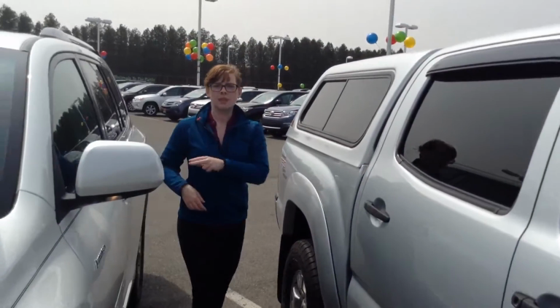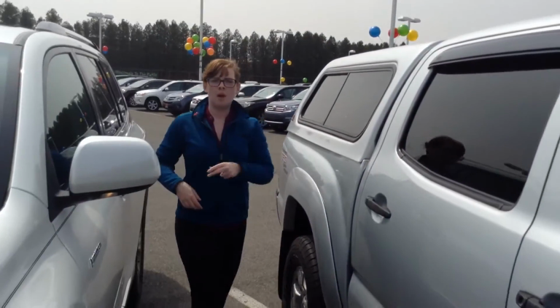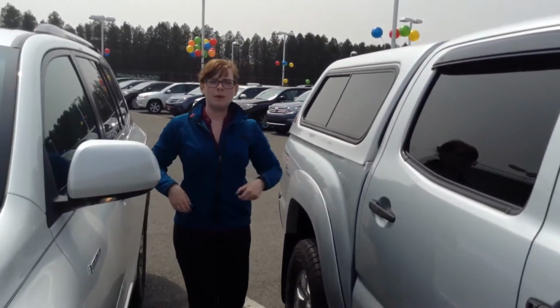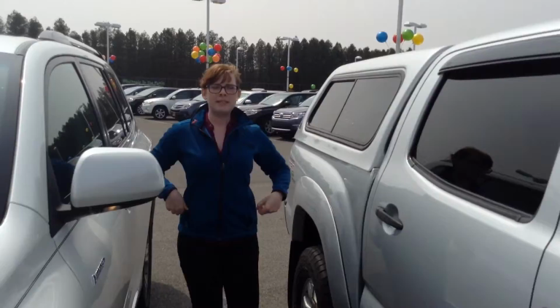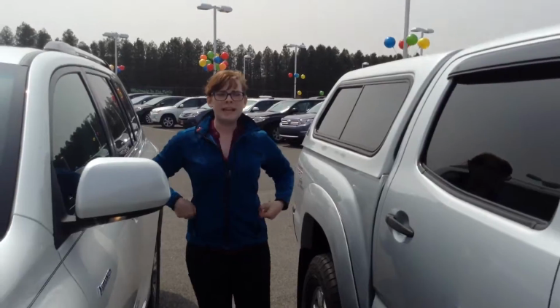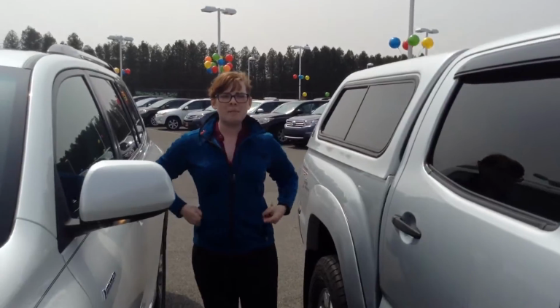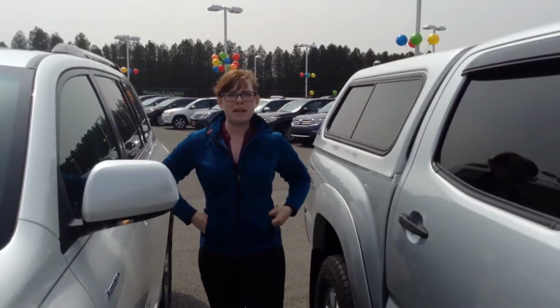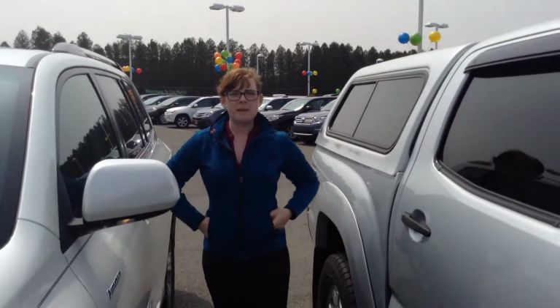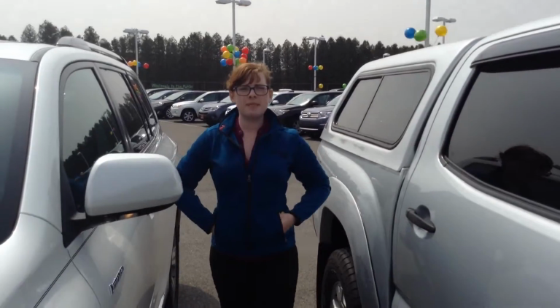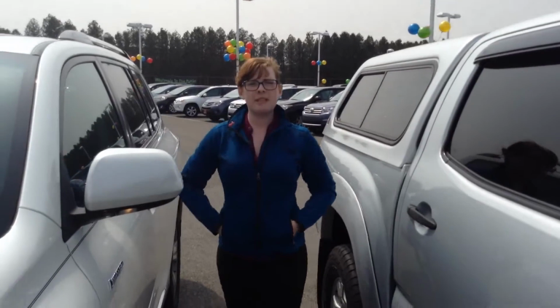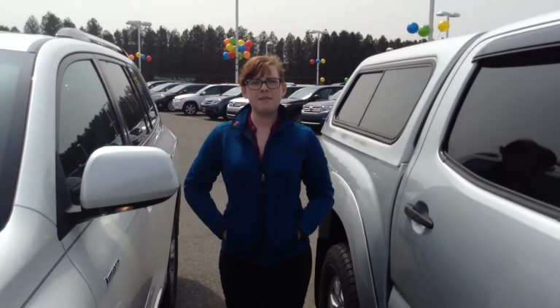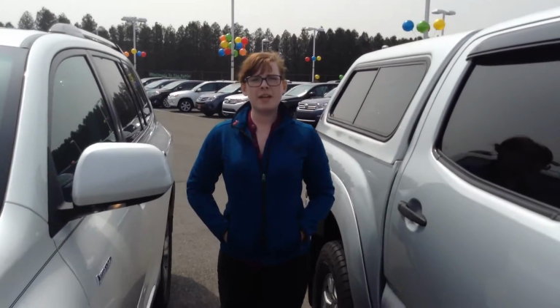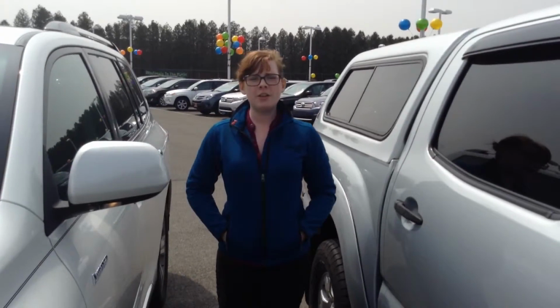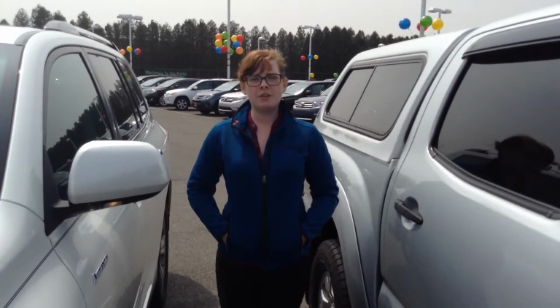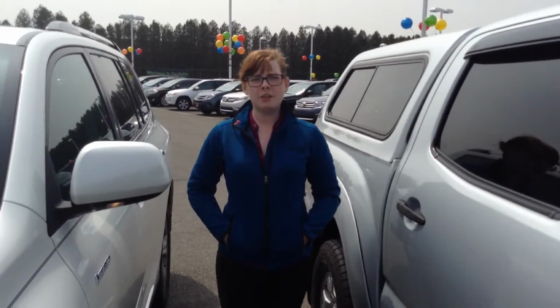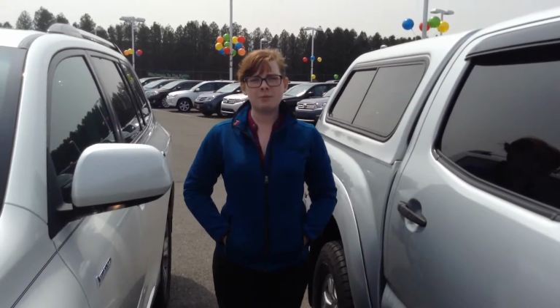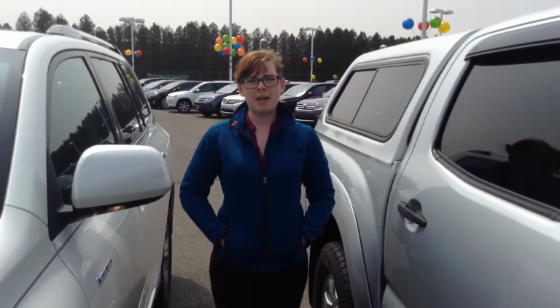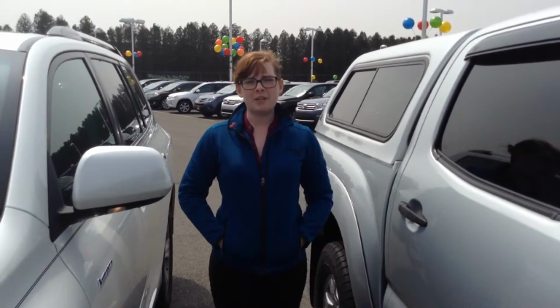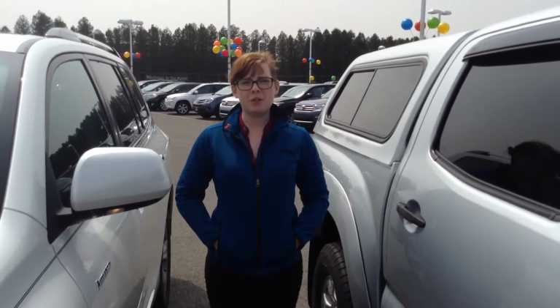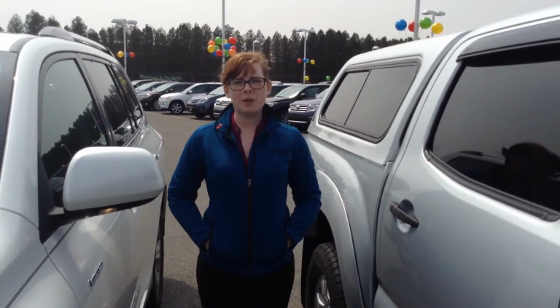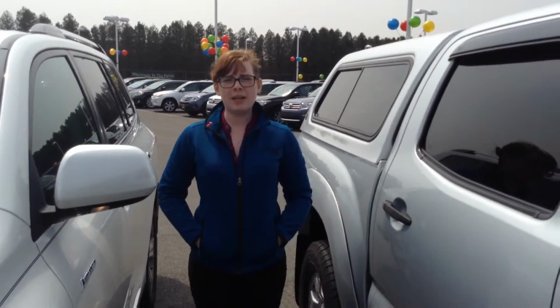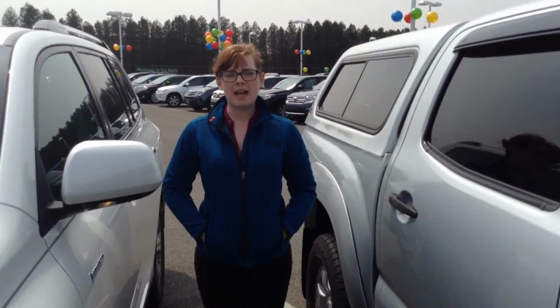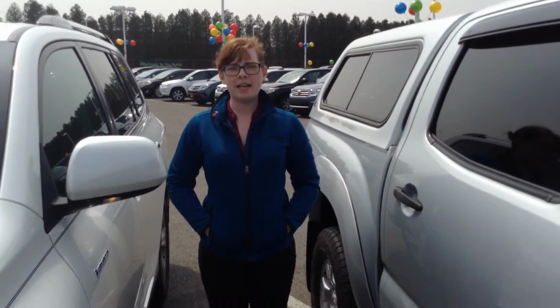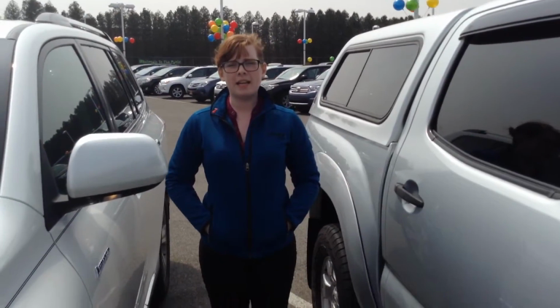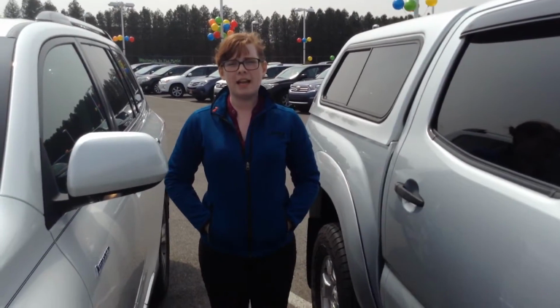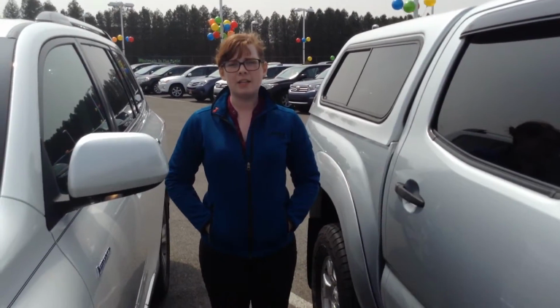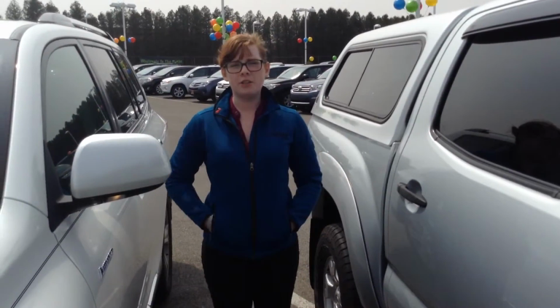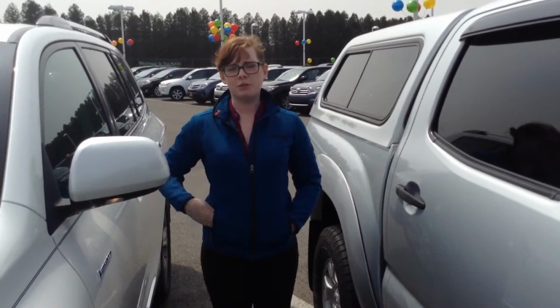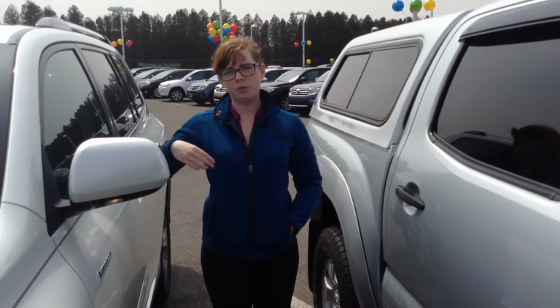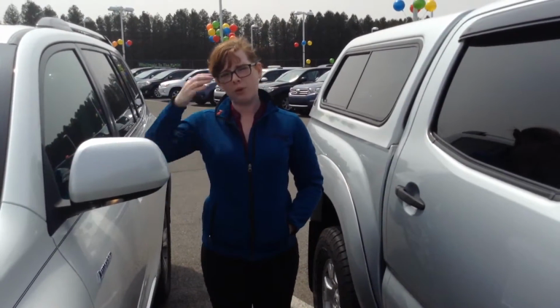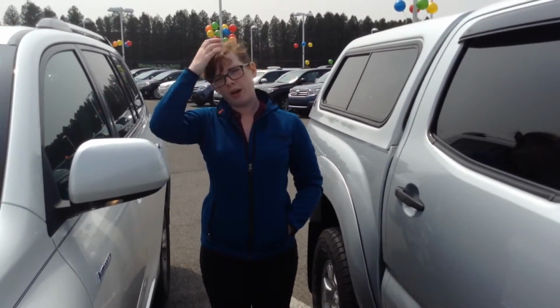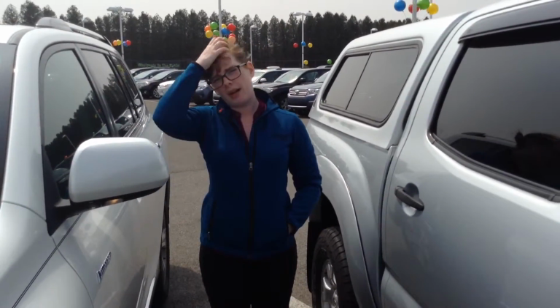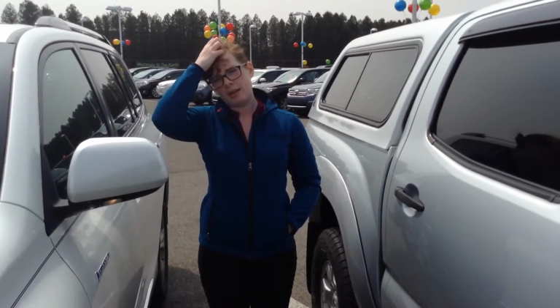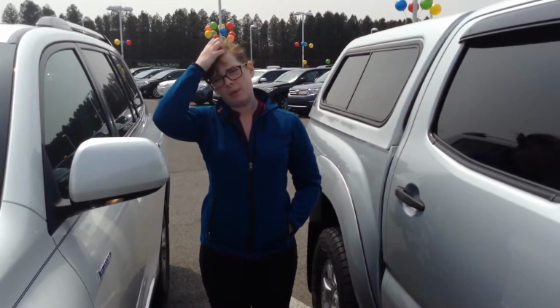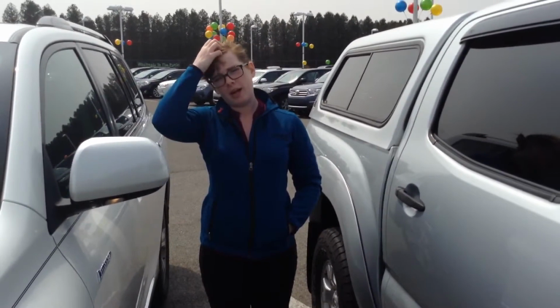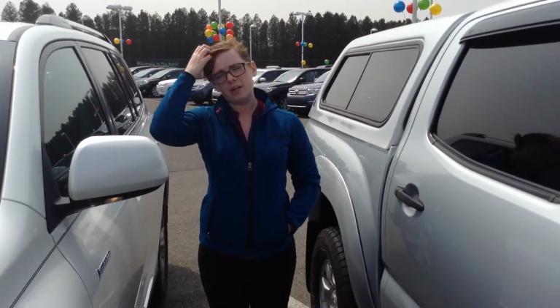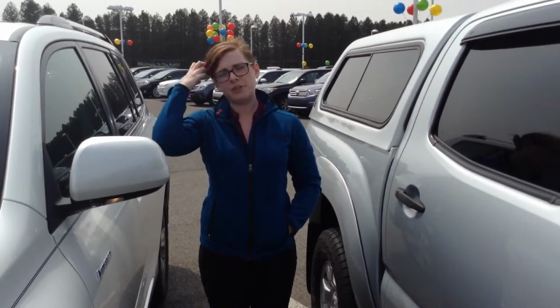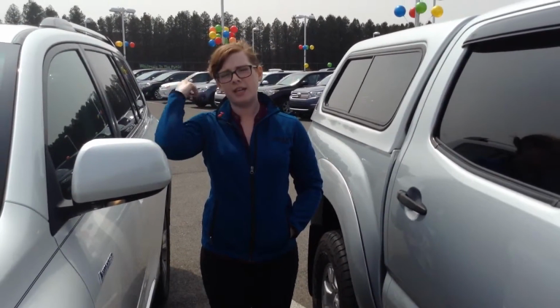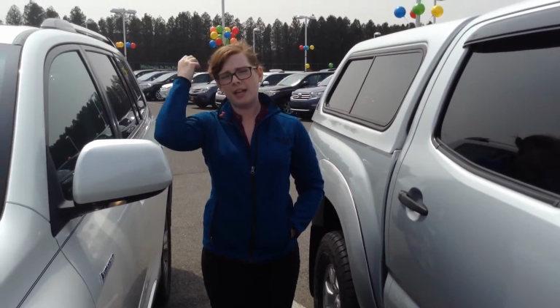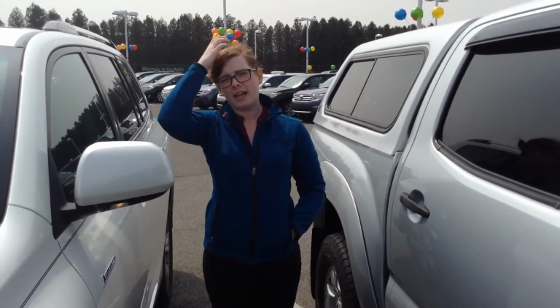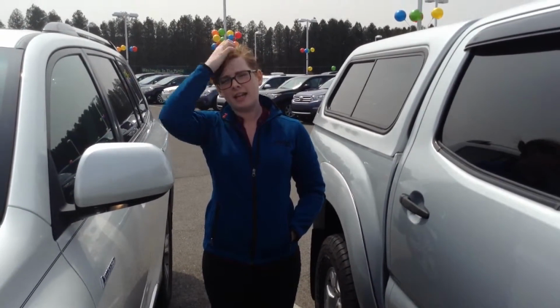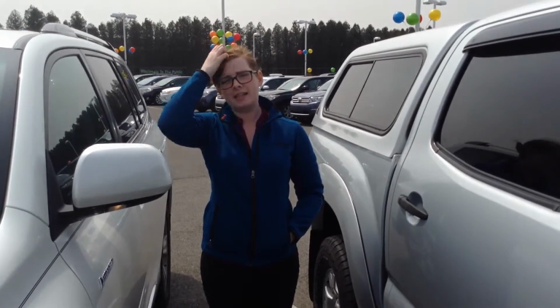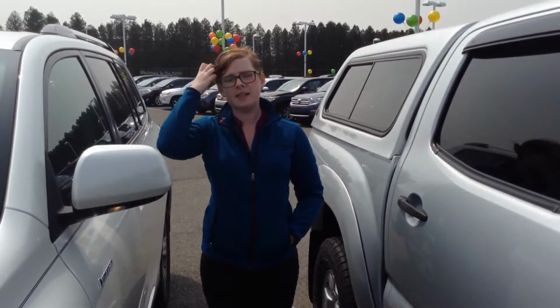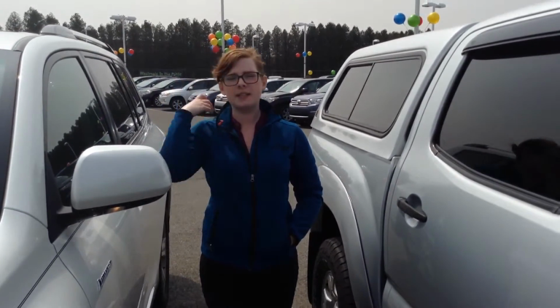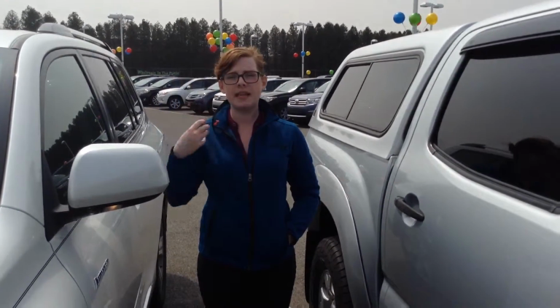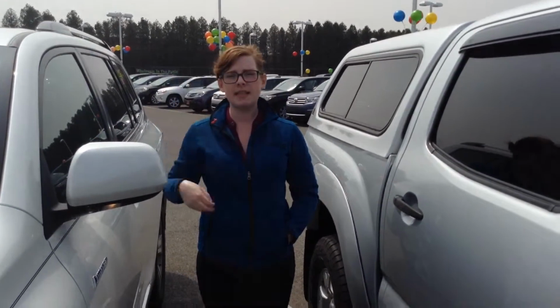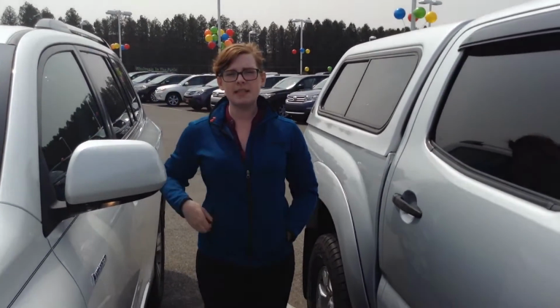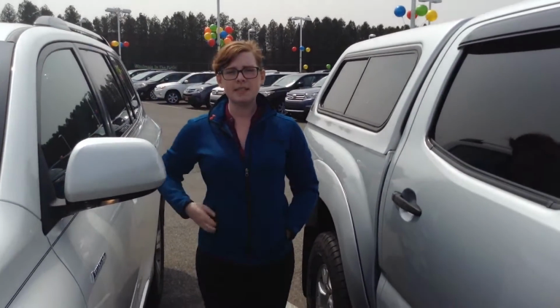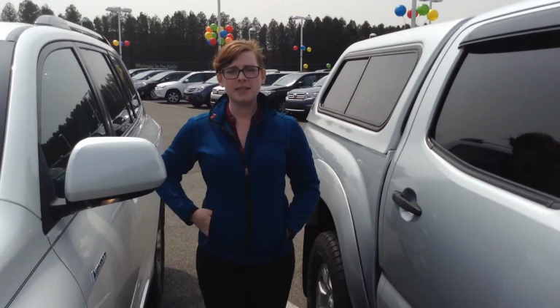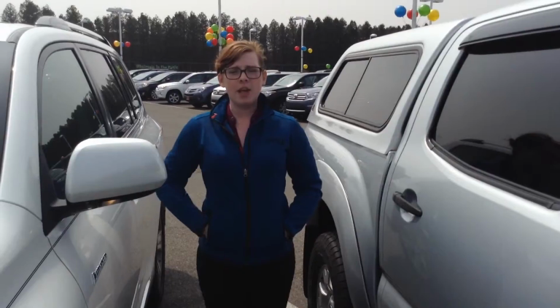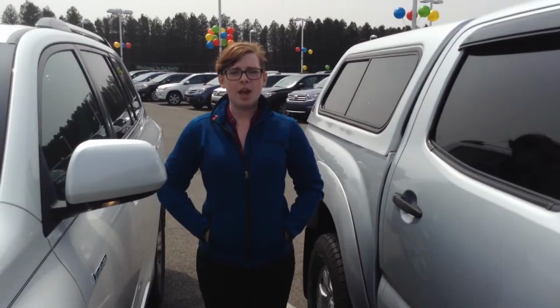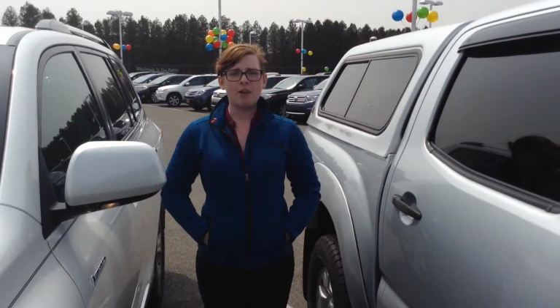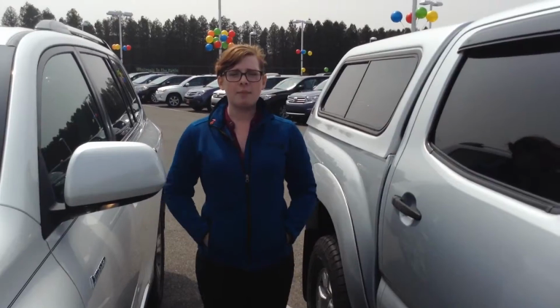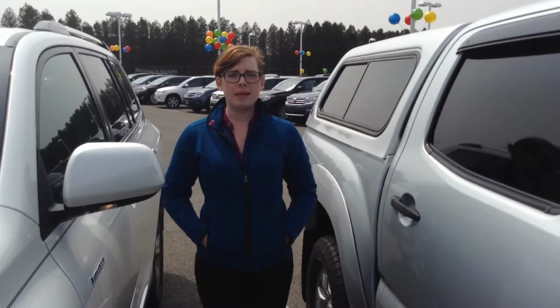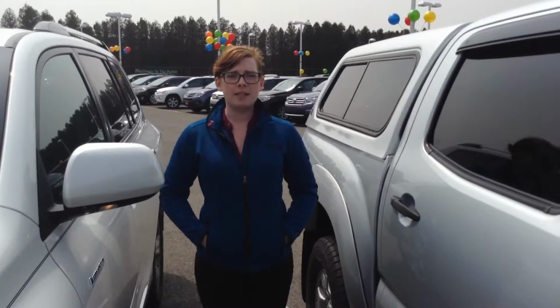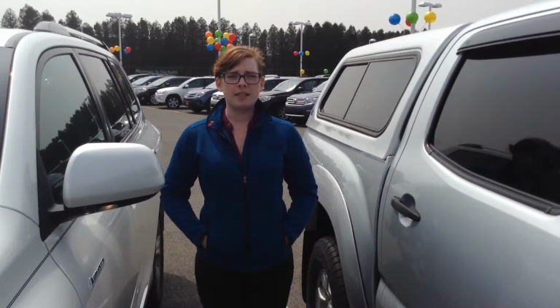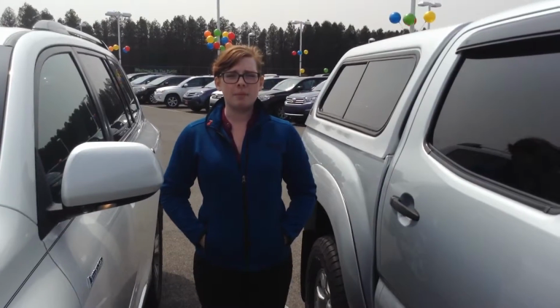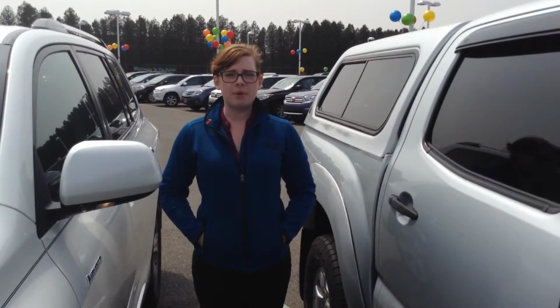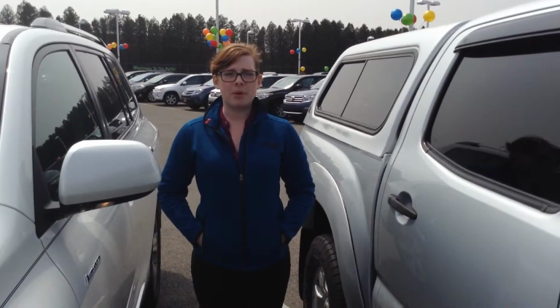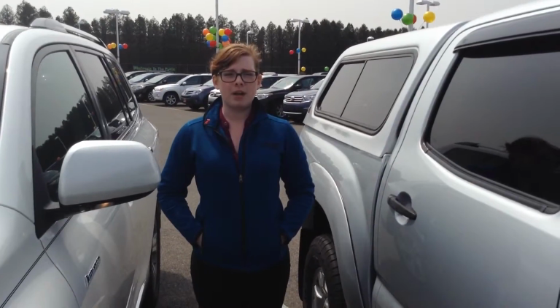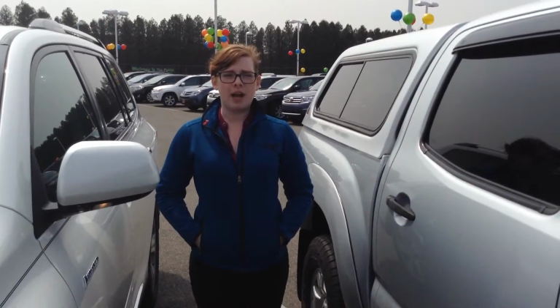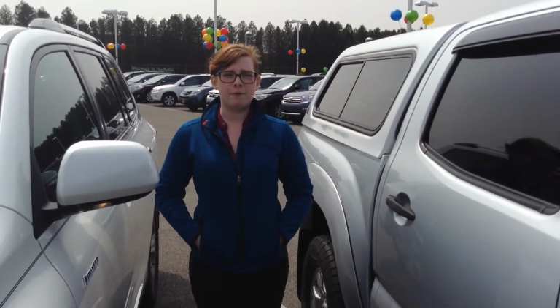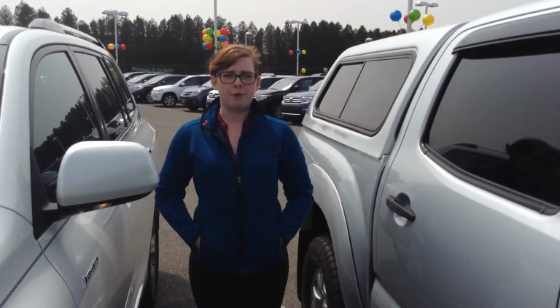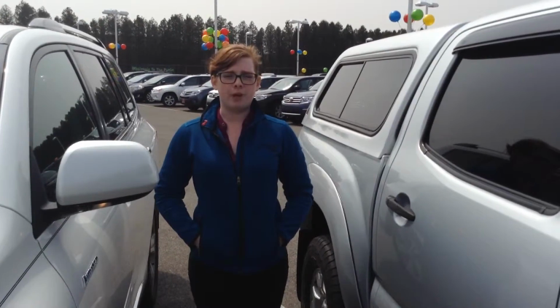My name is Olivia. You can reach me at 219-924-8100, and we are located on Route 41.